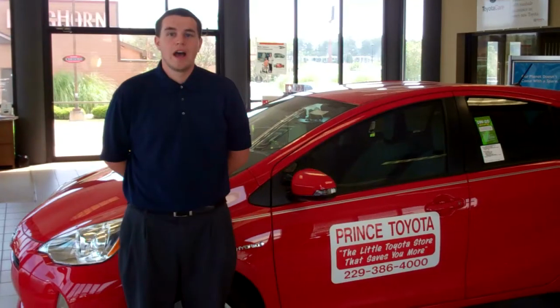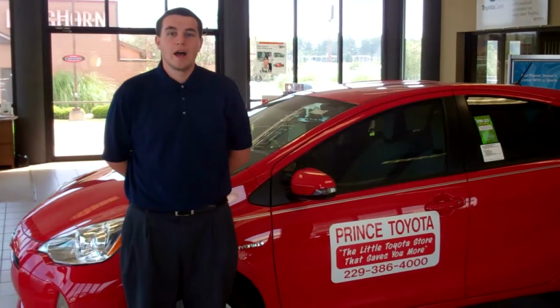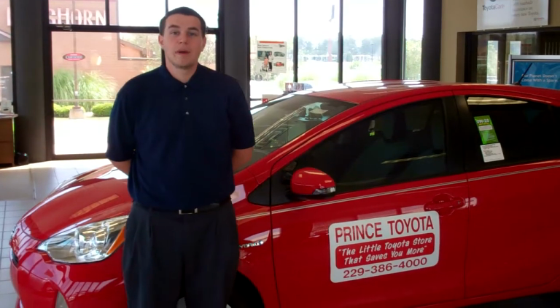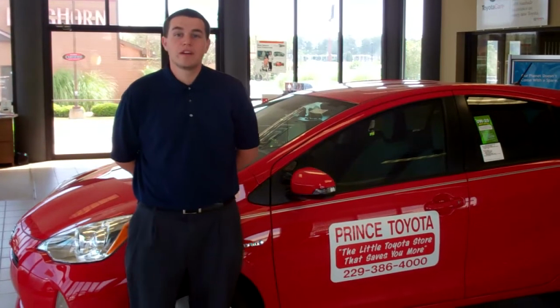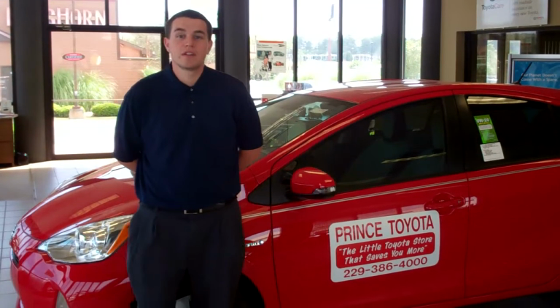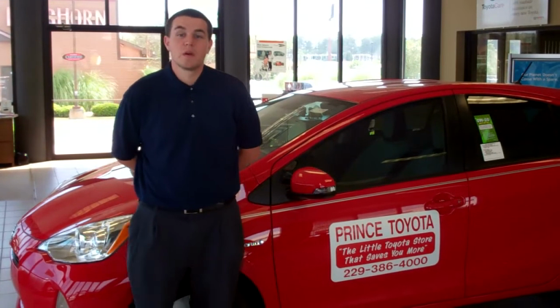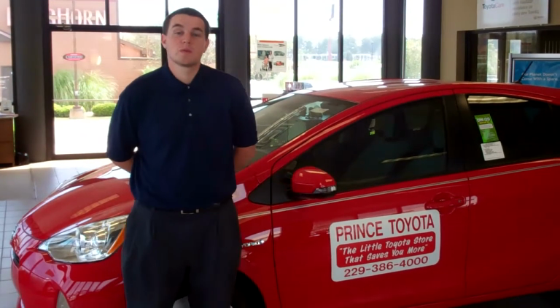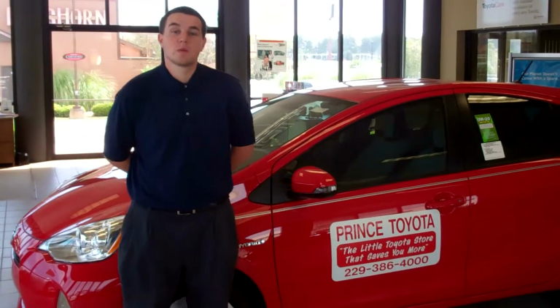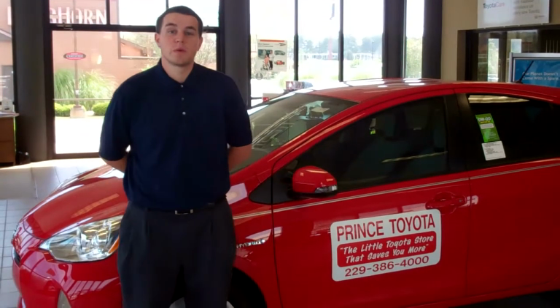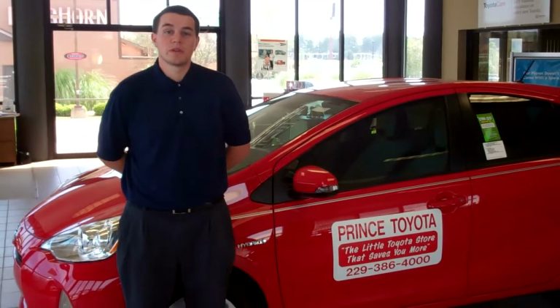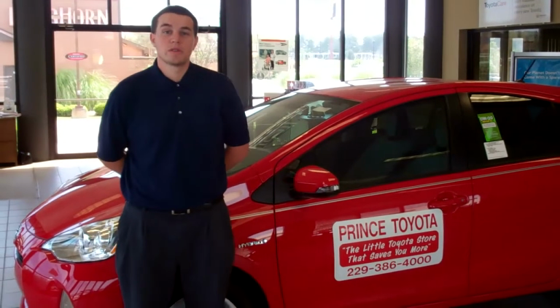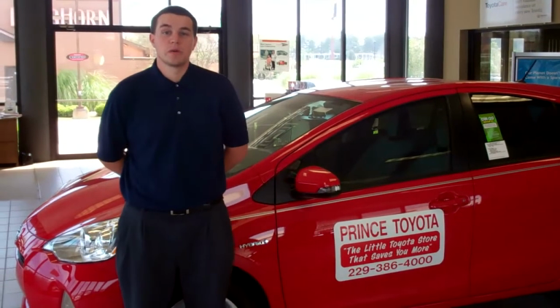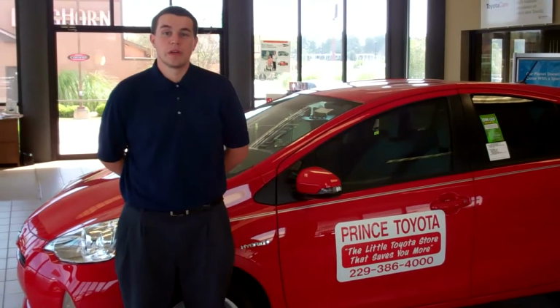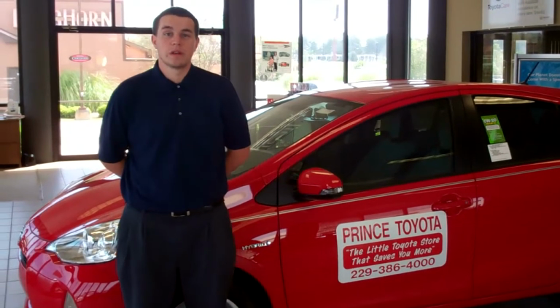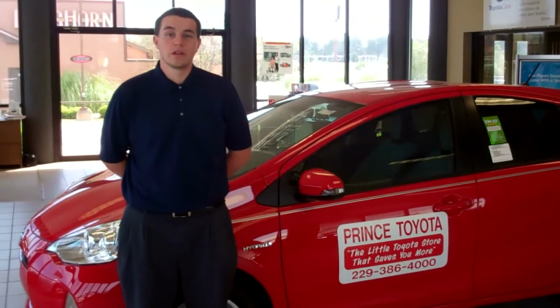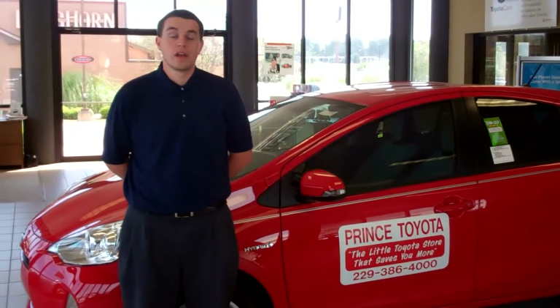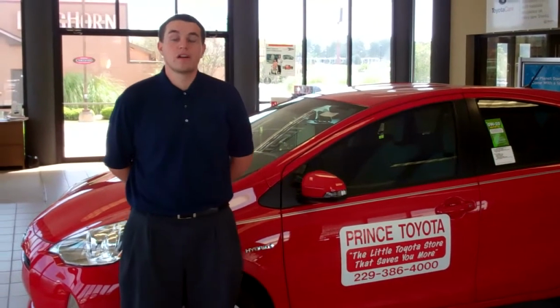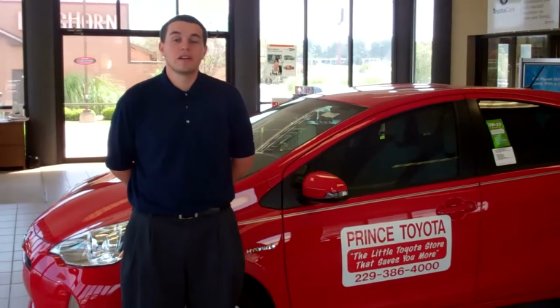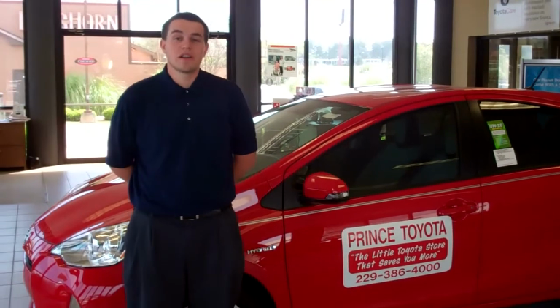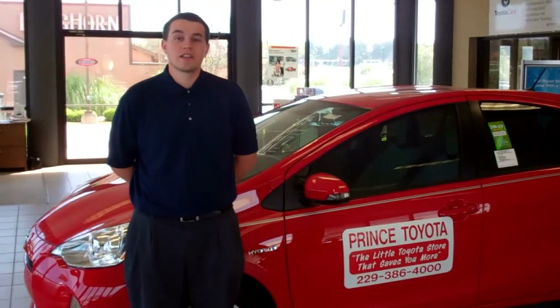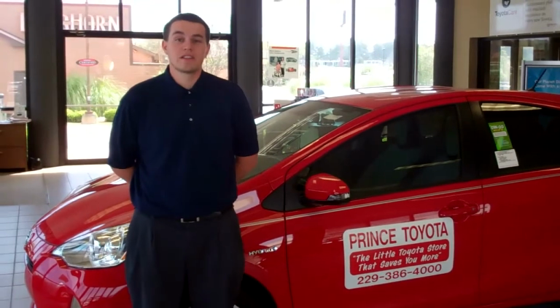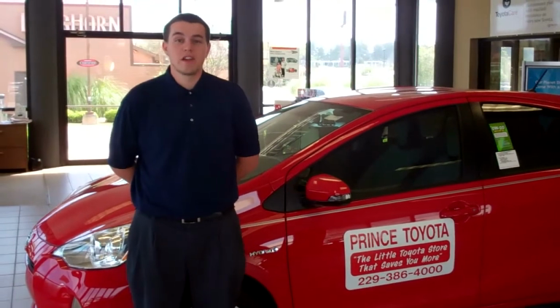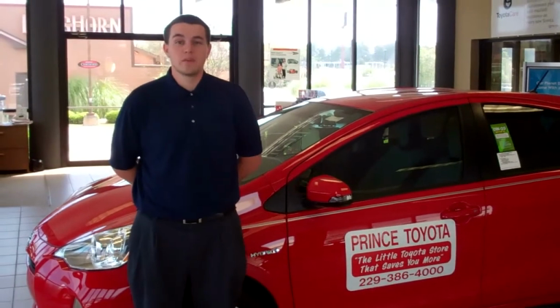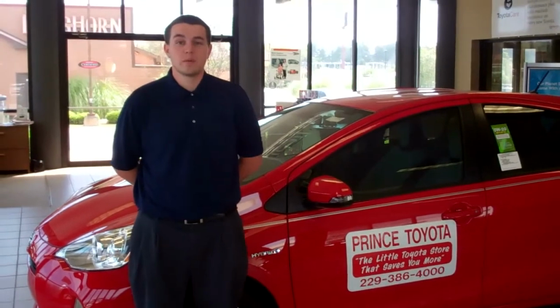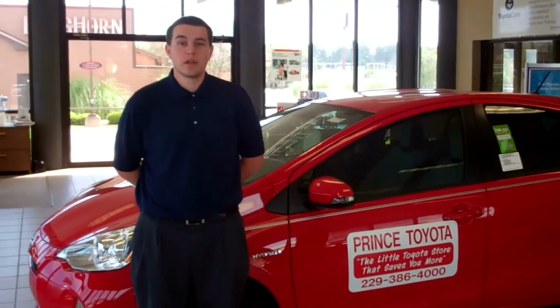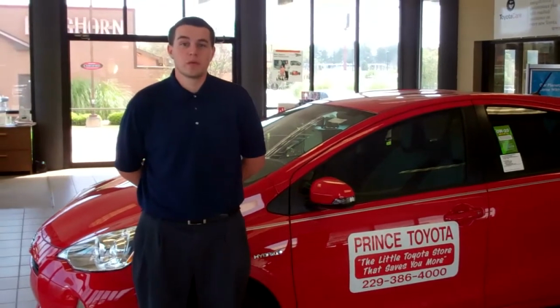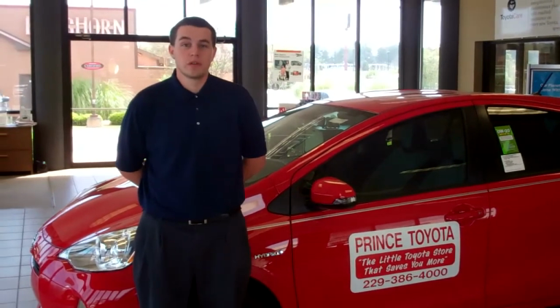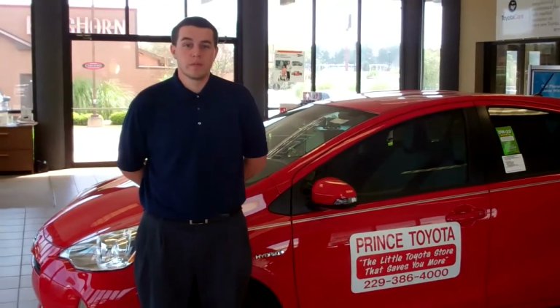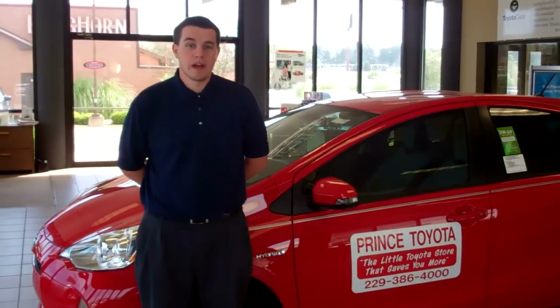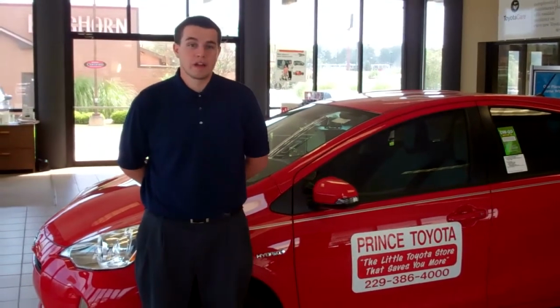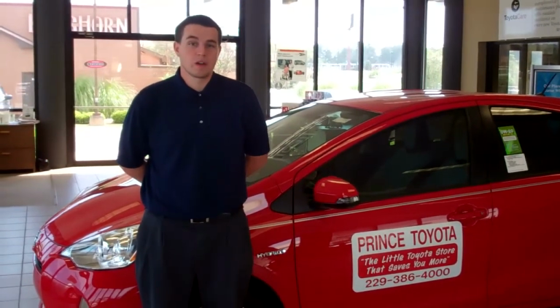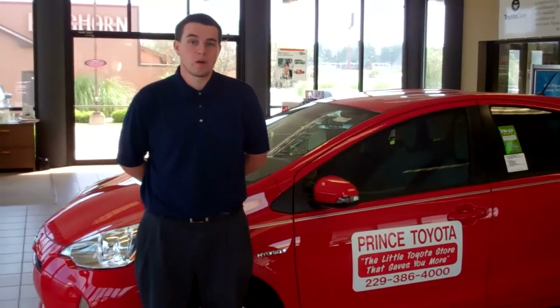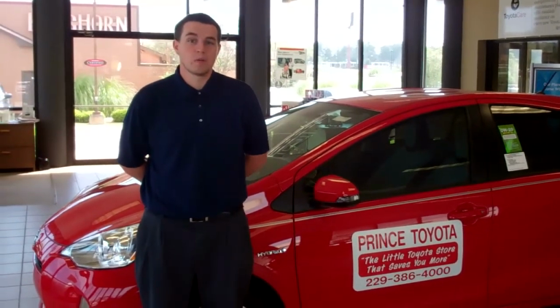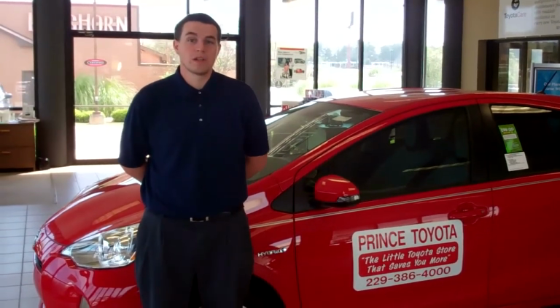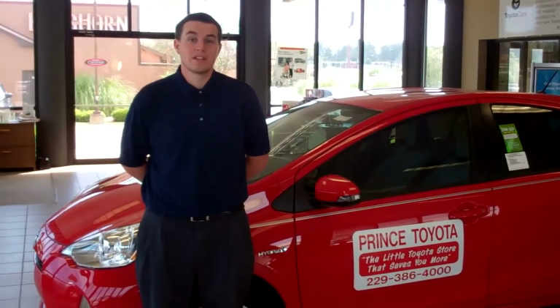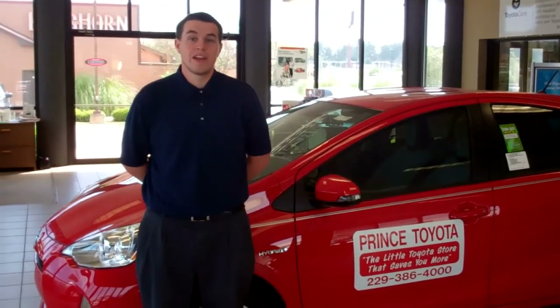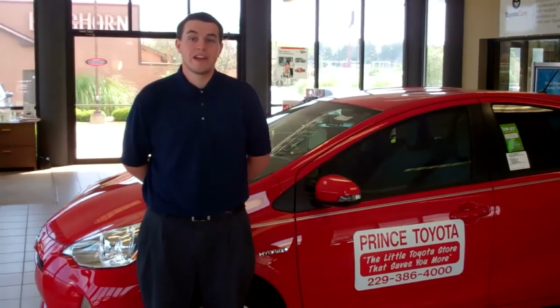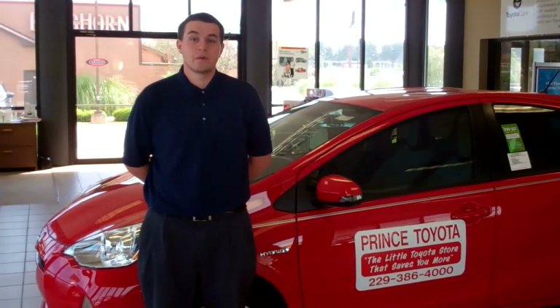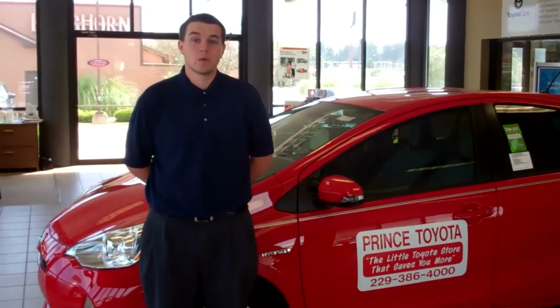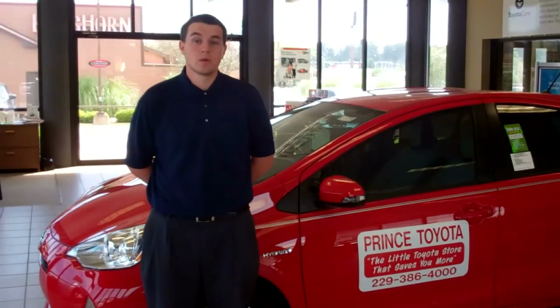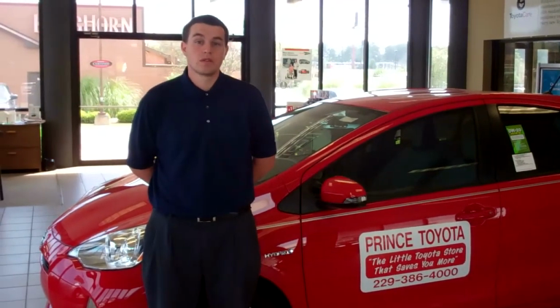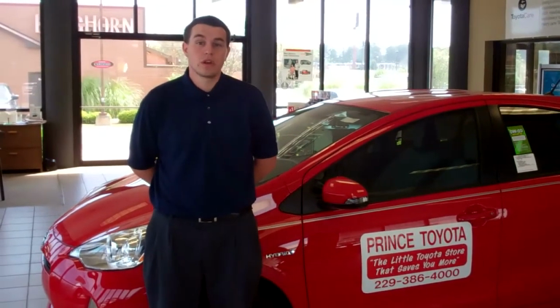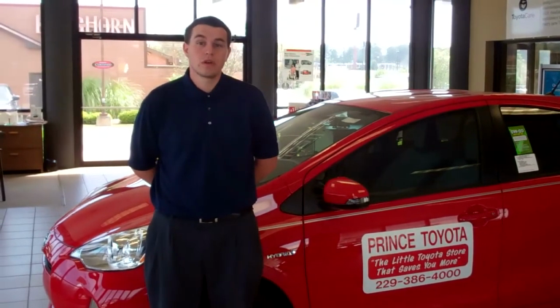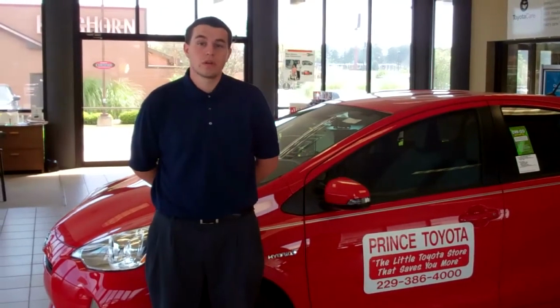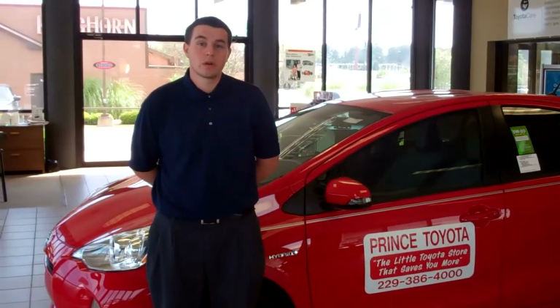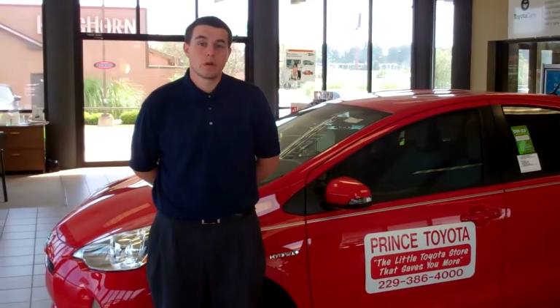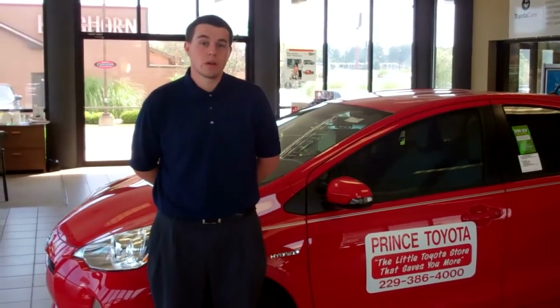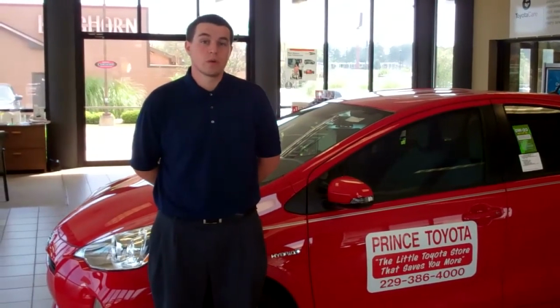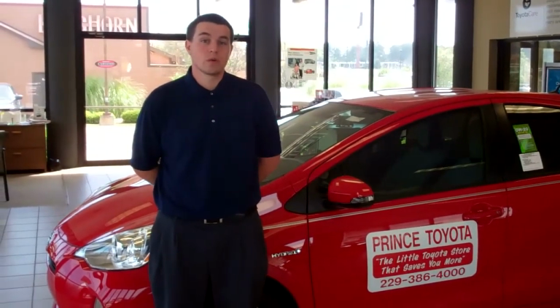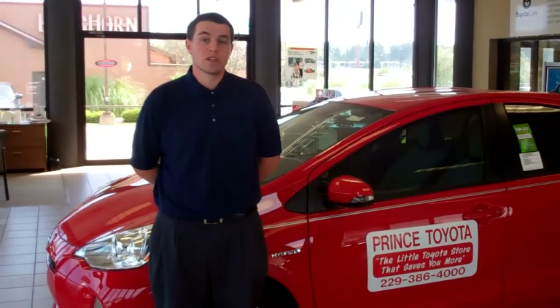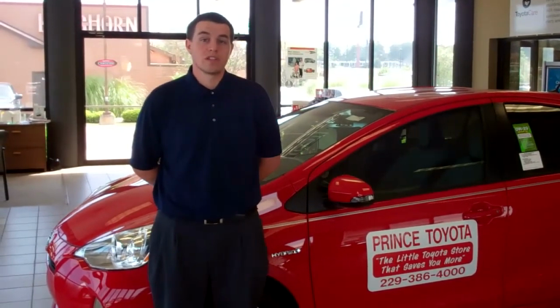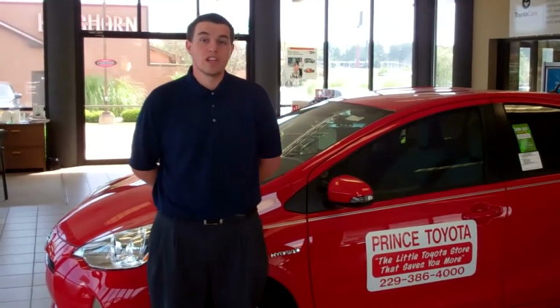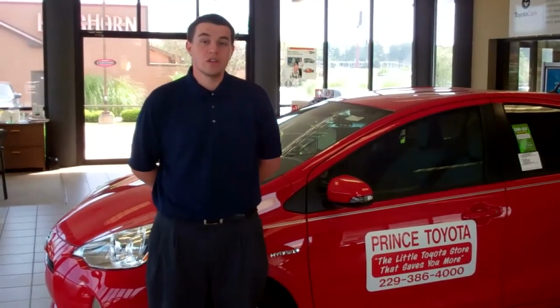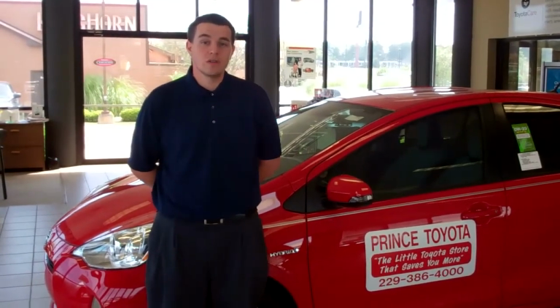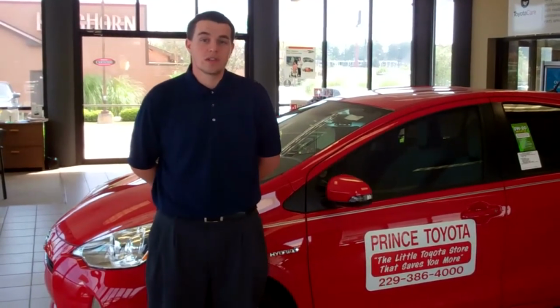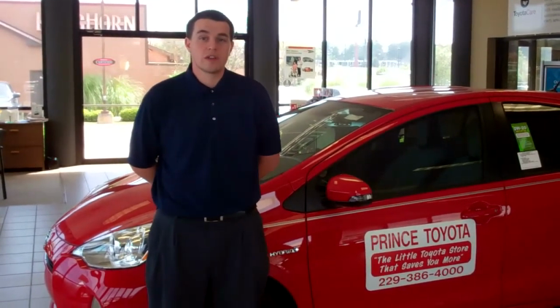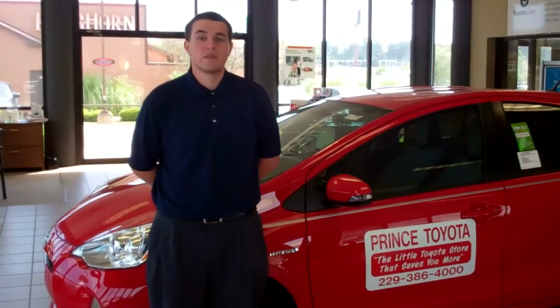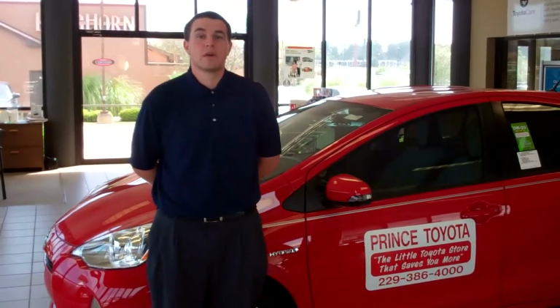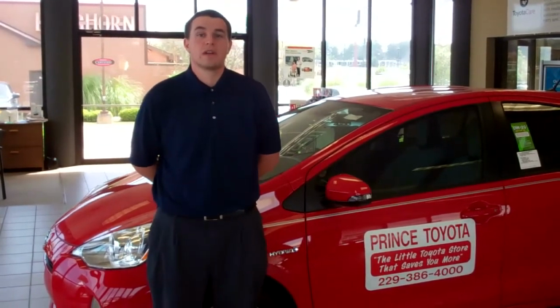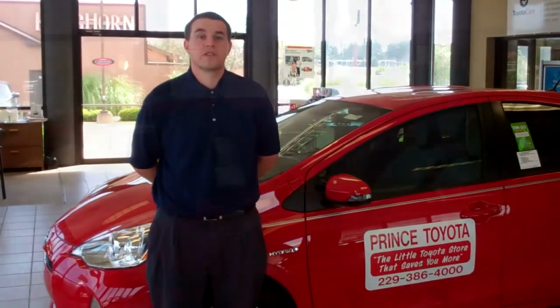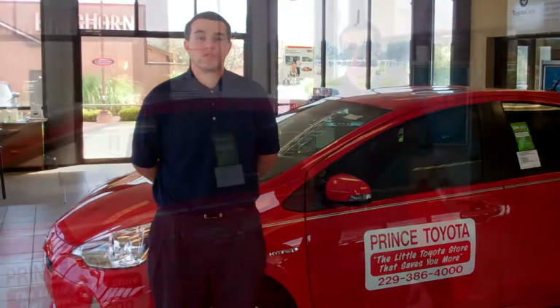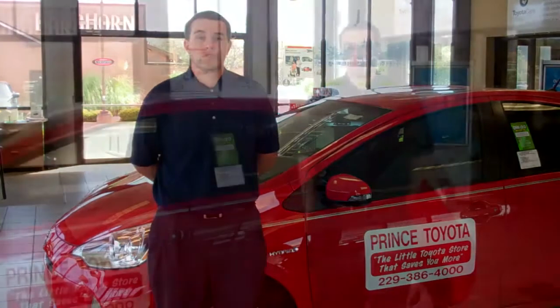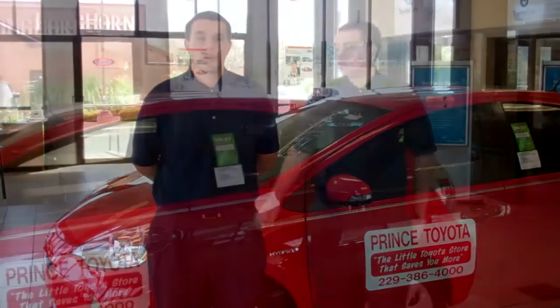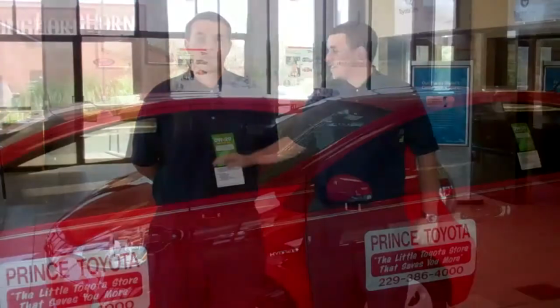I'm Allen Thompson with Prince Toyota. Not only can I save you money when you're buying a car, but today I'm going to show you a car that will continue to save you money as you drive.